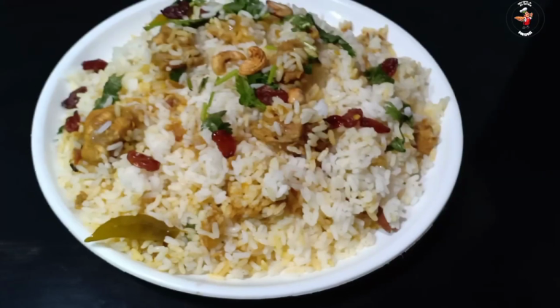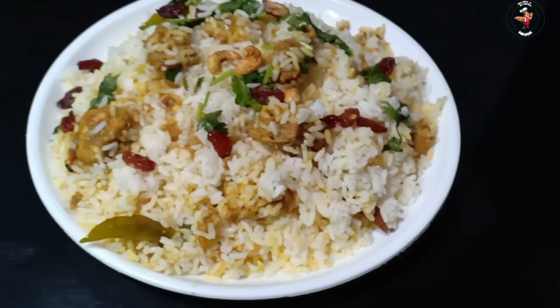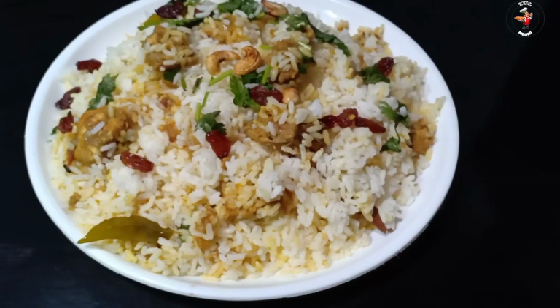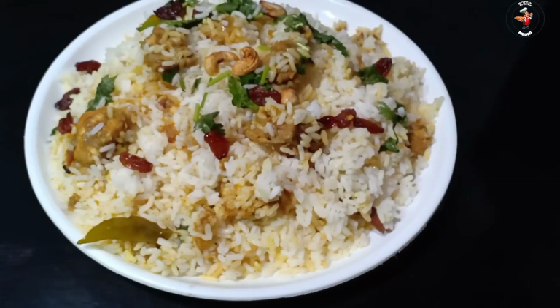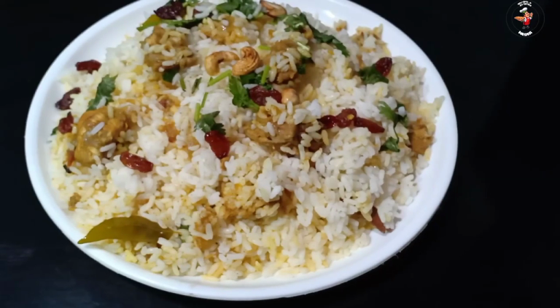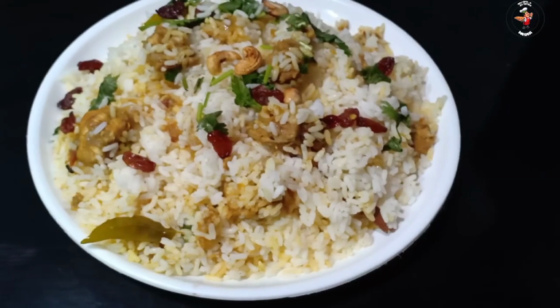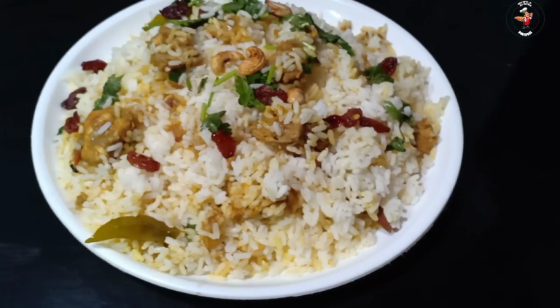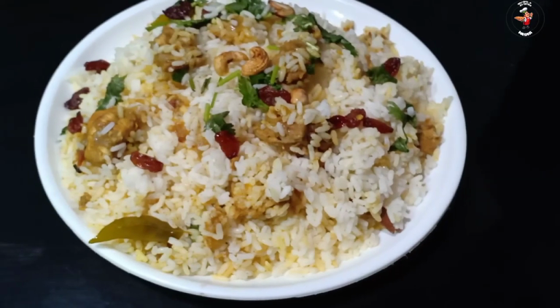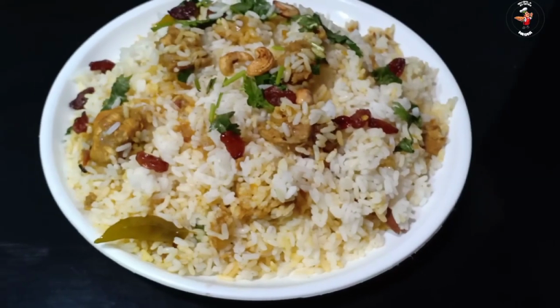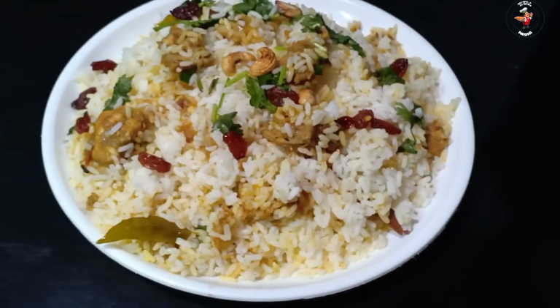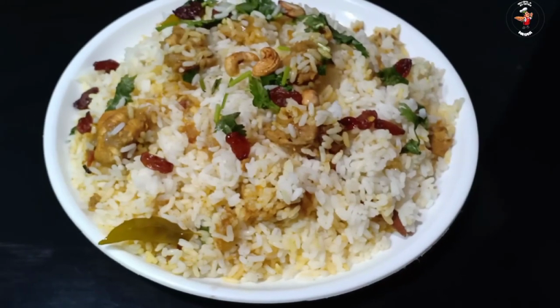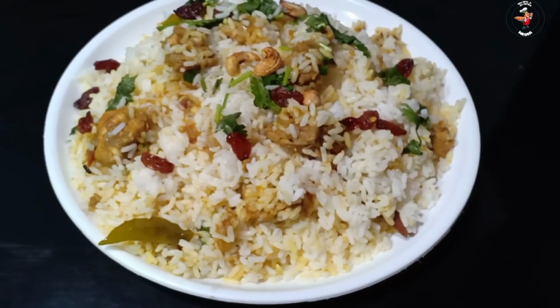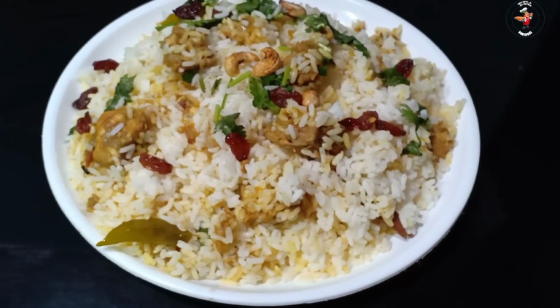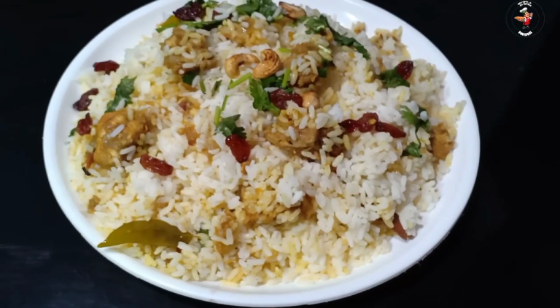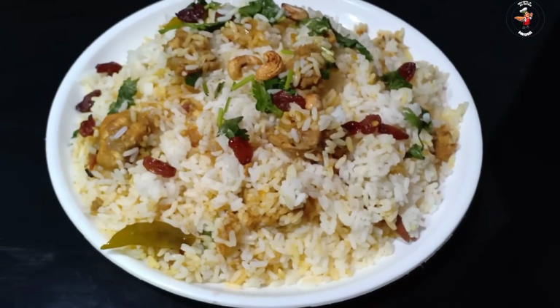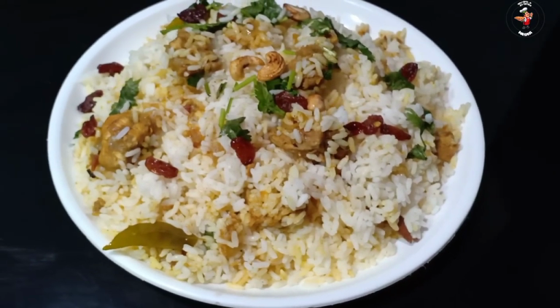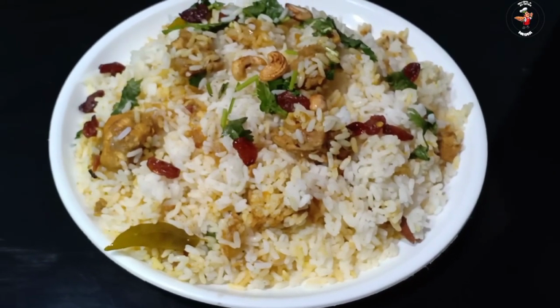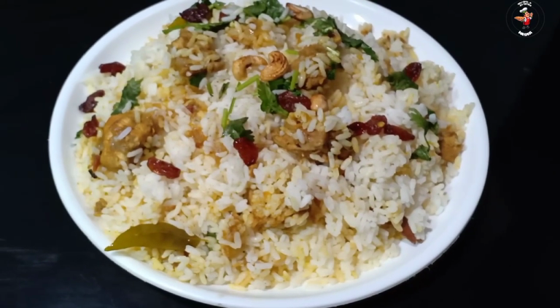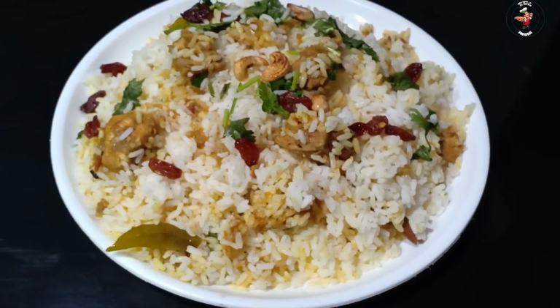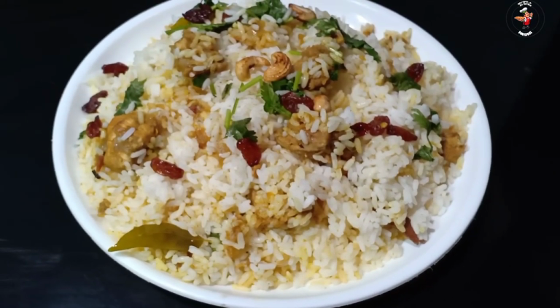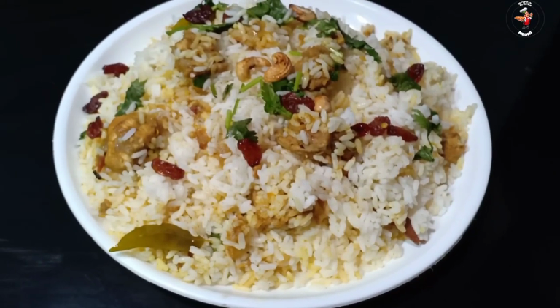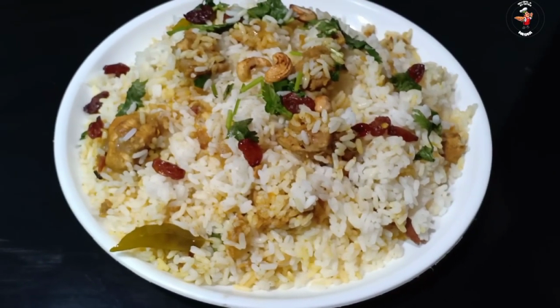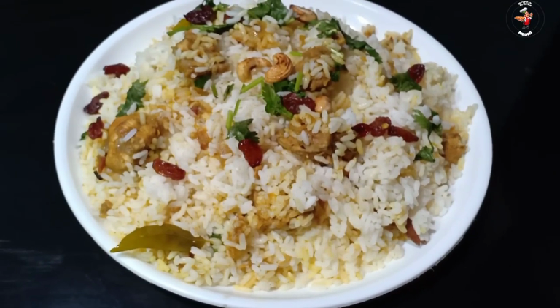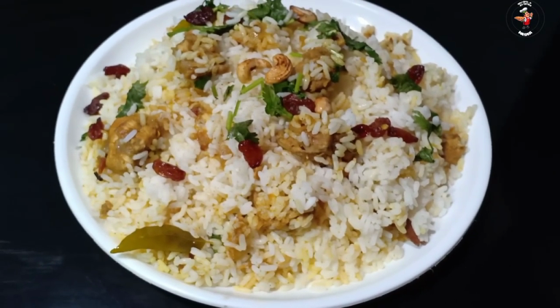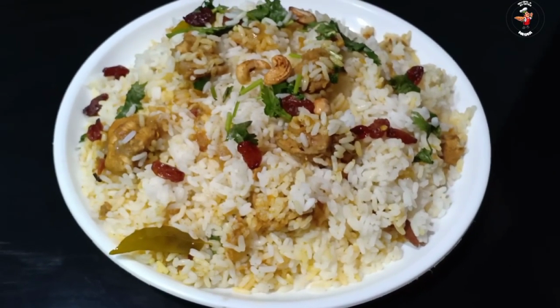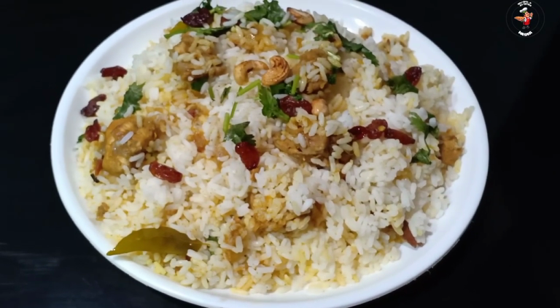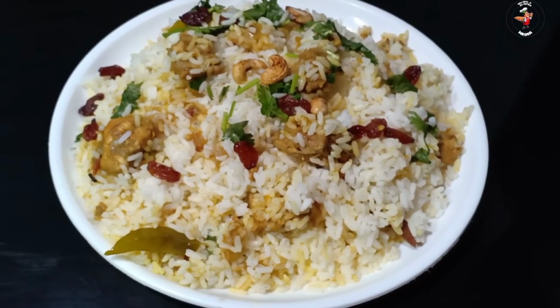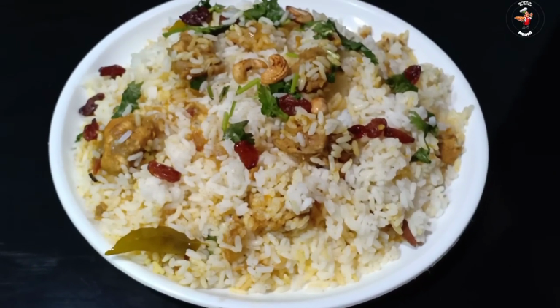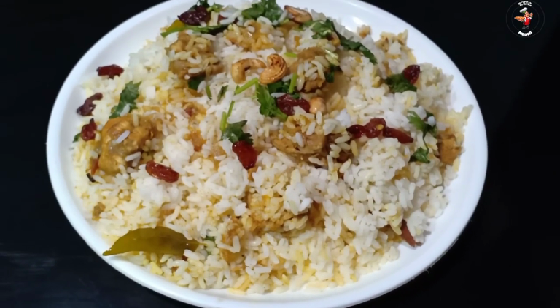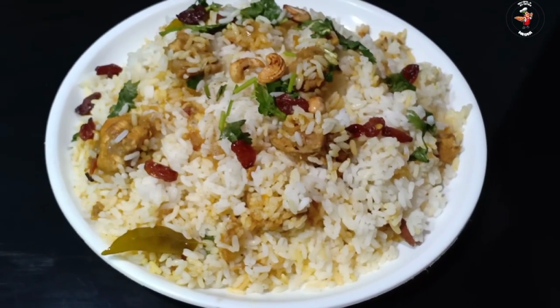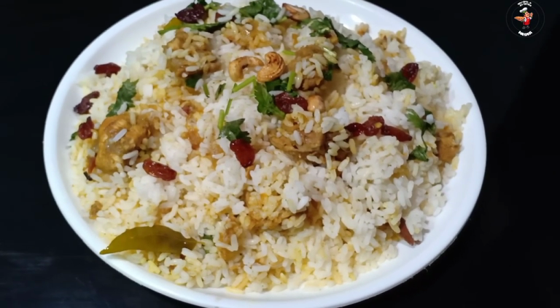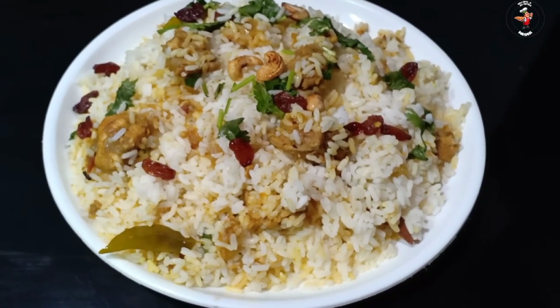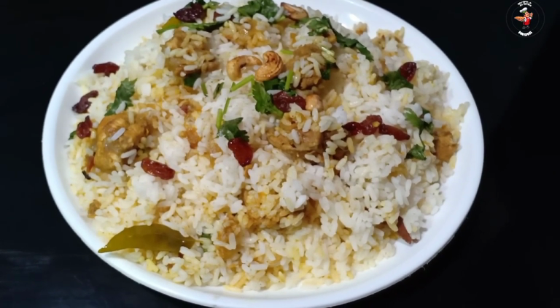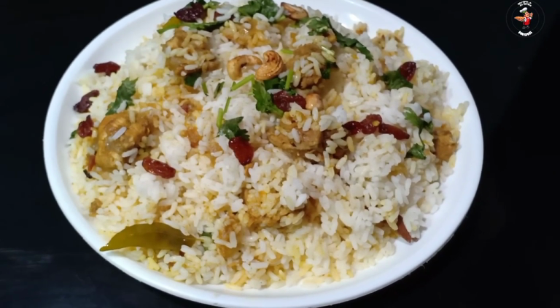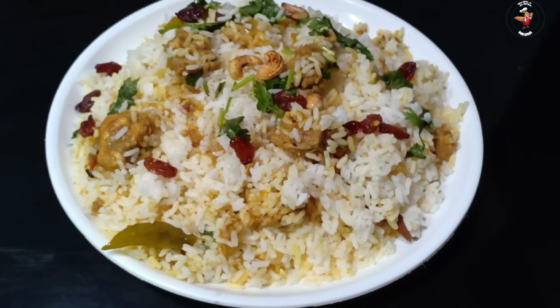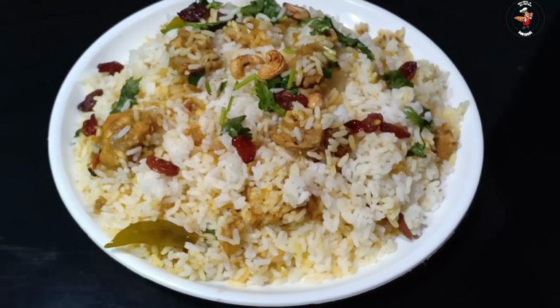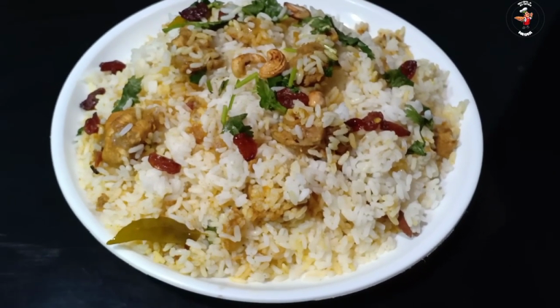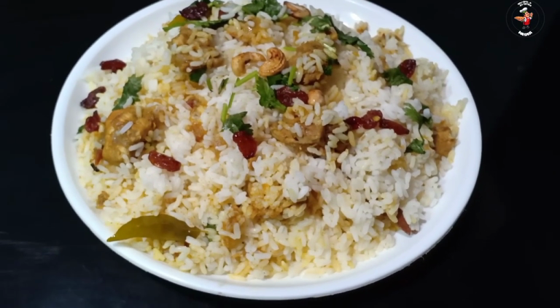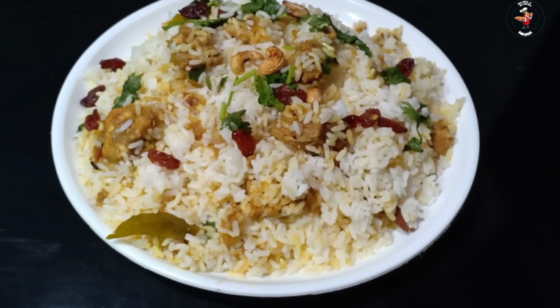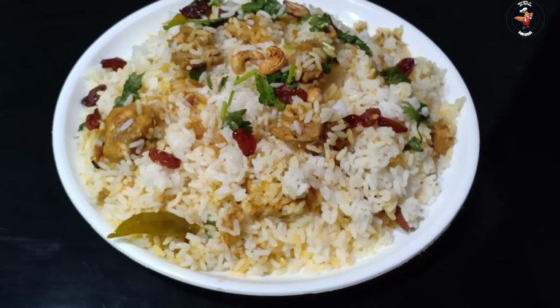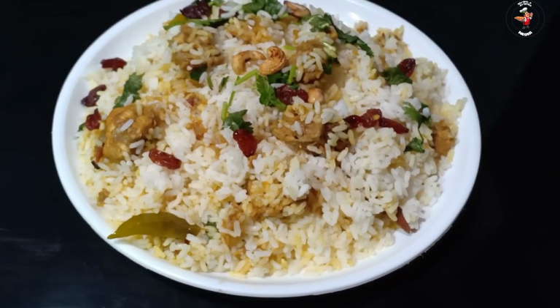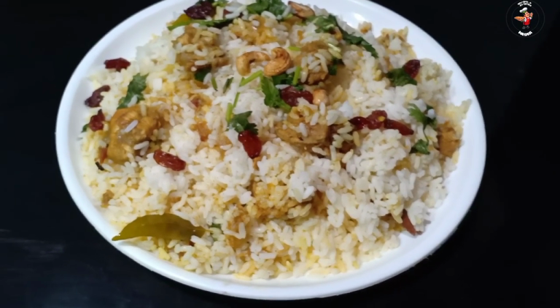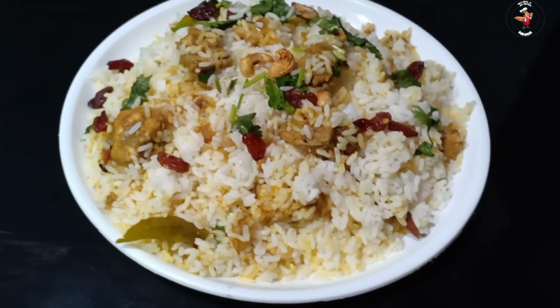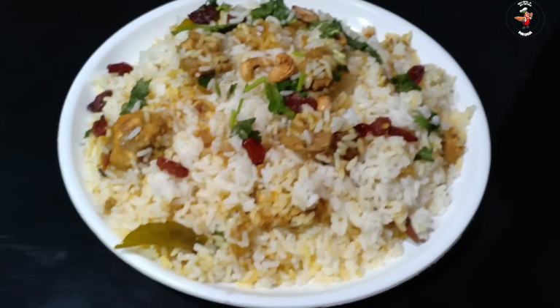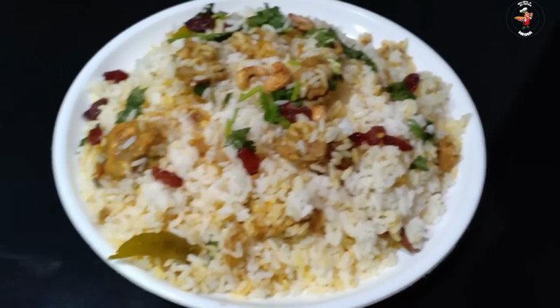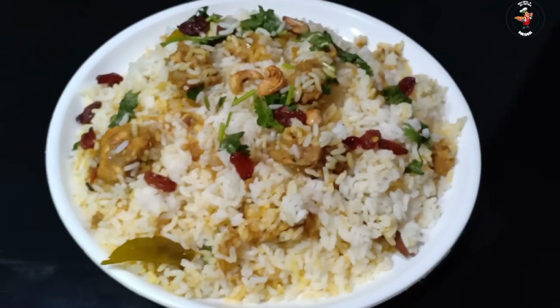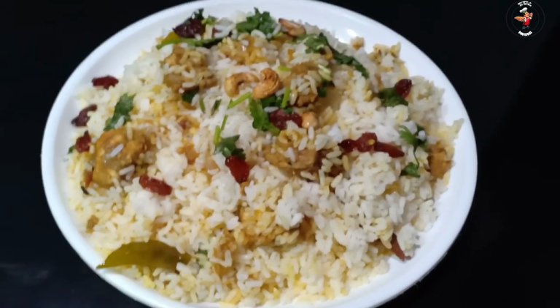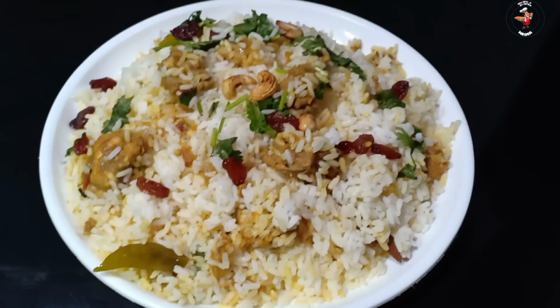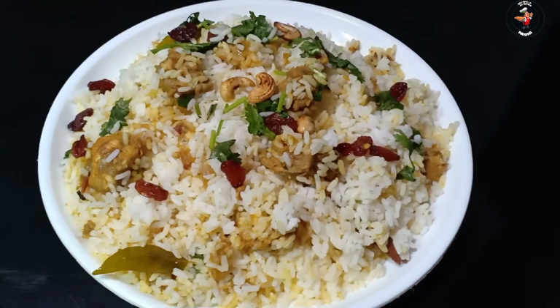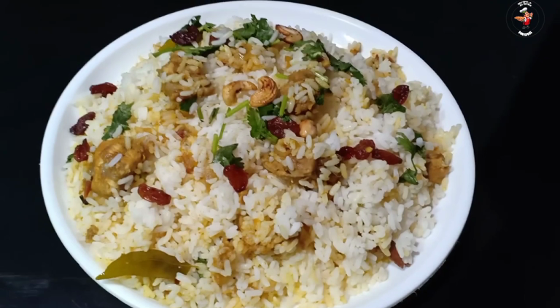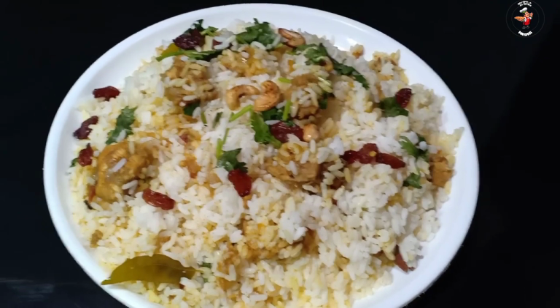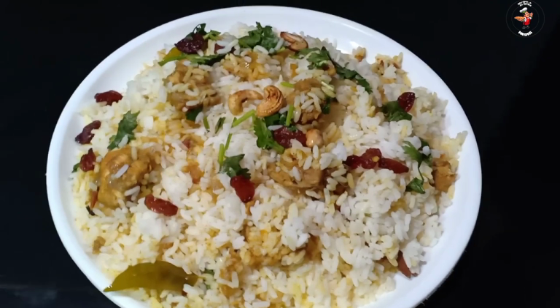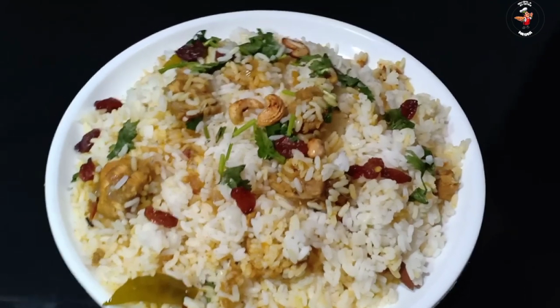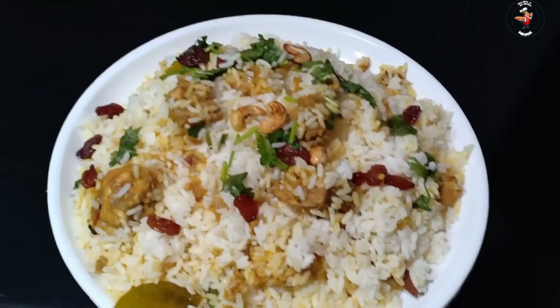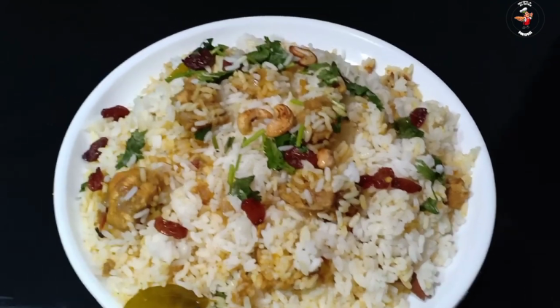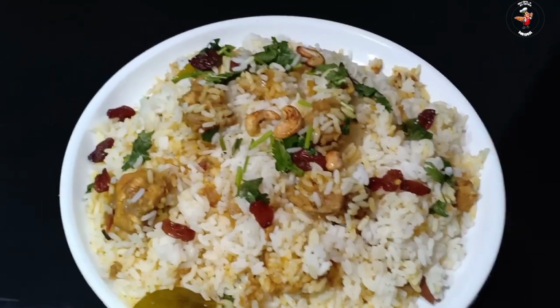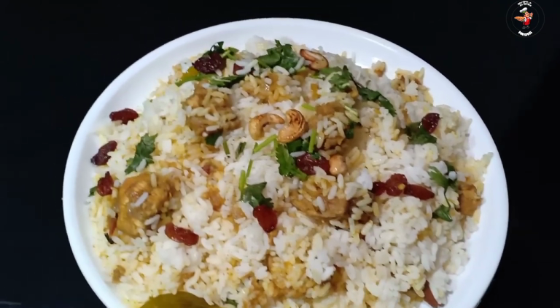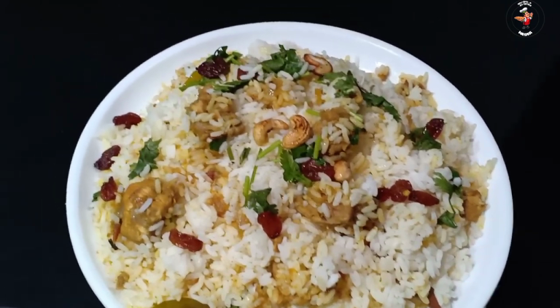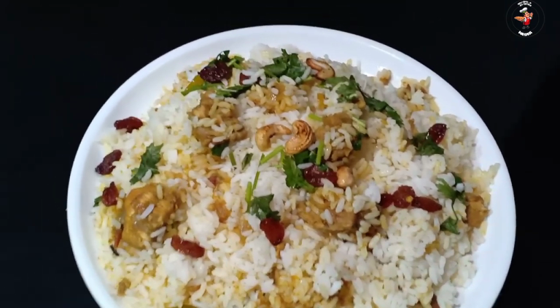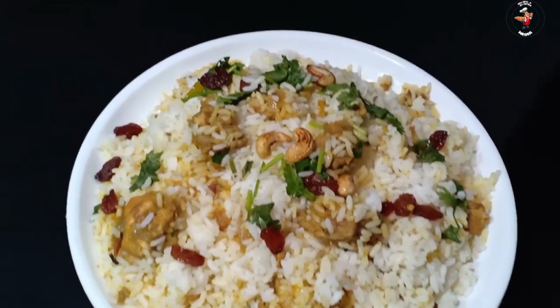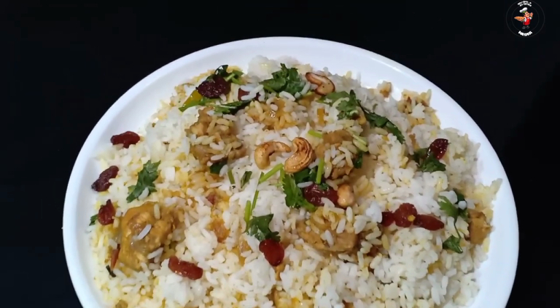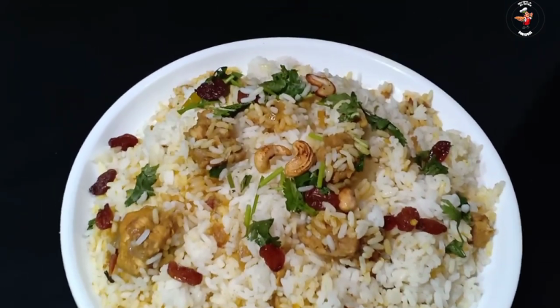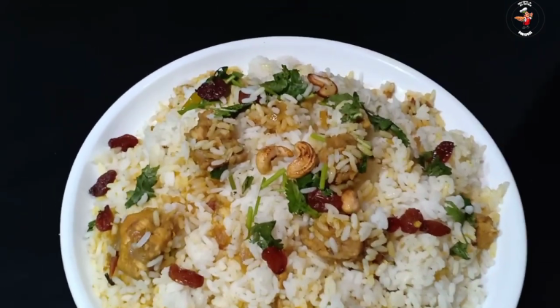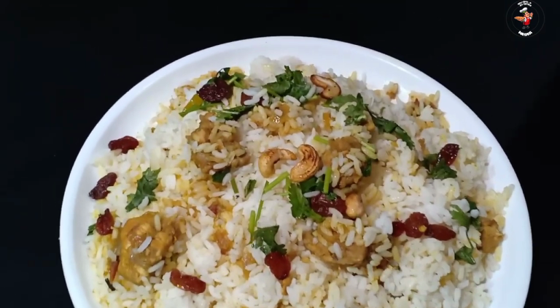Hi friends, welcome to this video. Welcome to this recipe. This recipe is called Rationary.